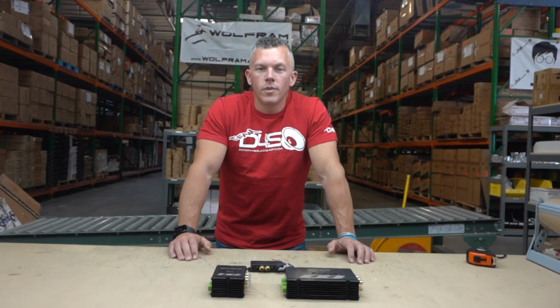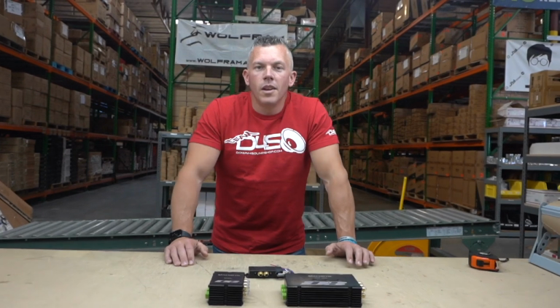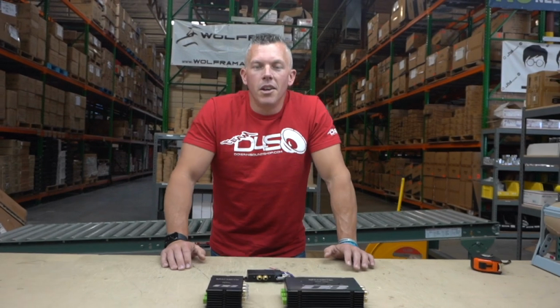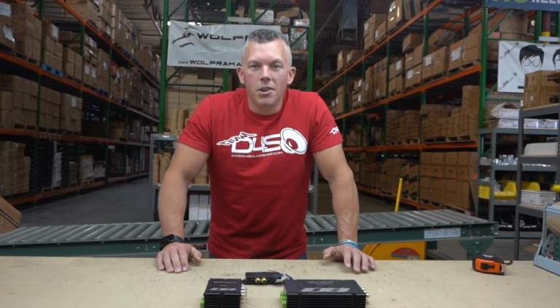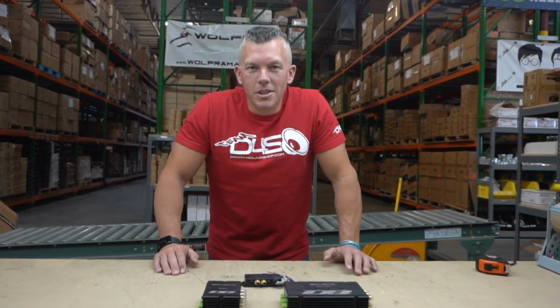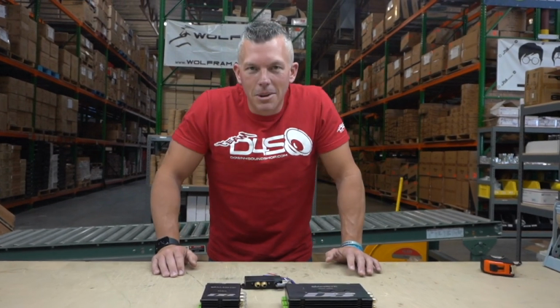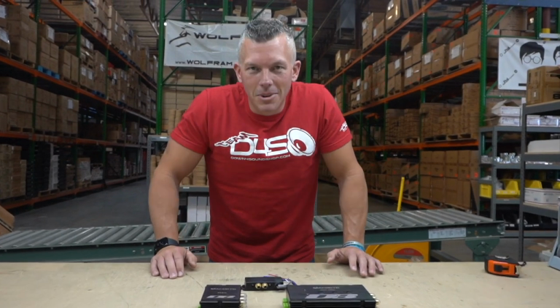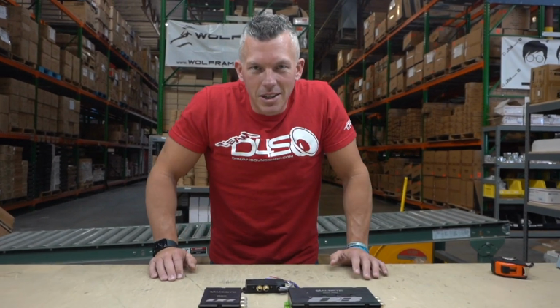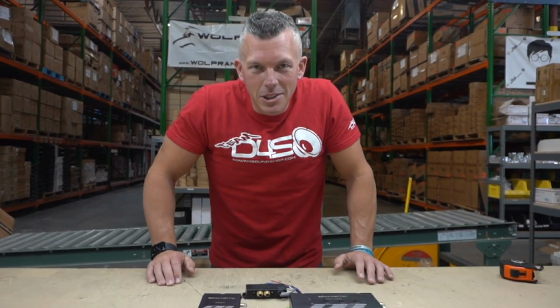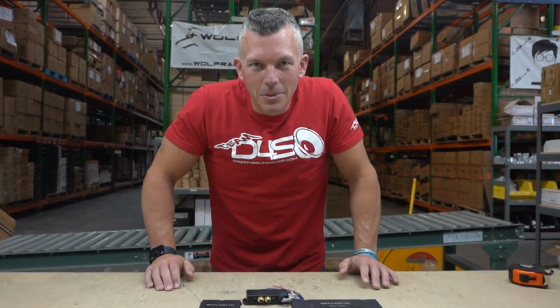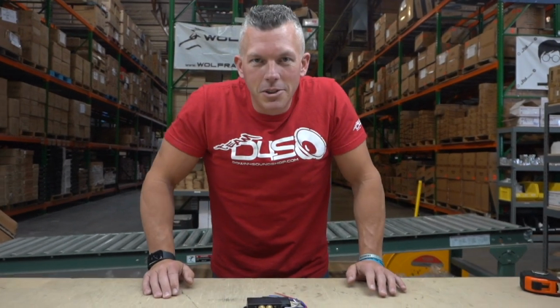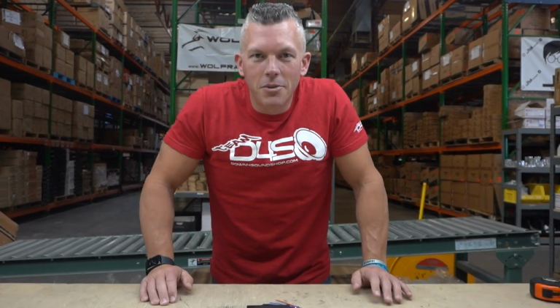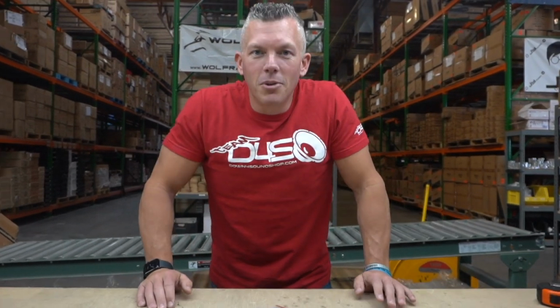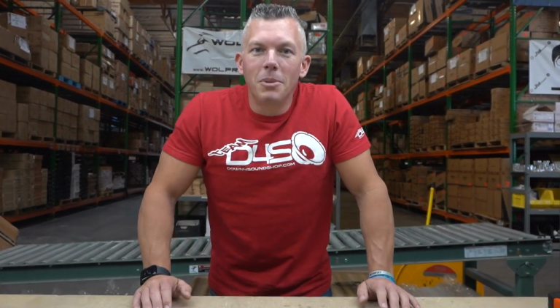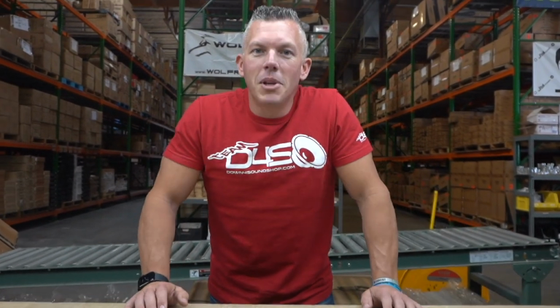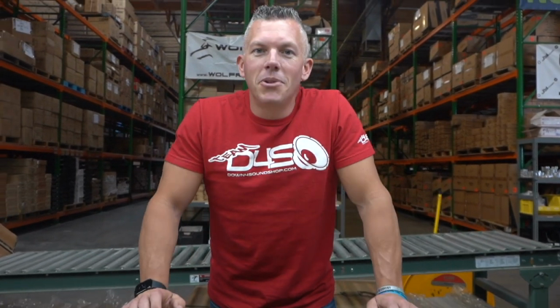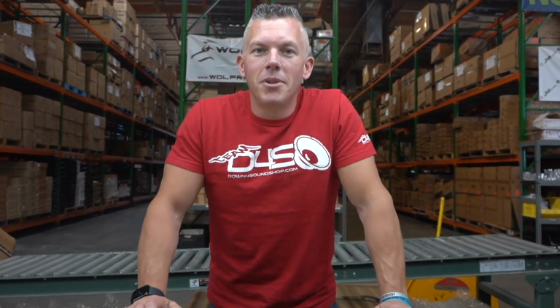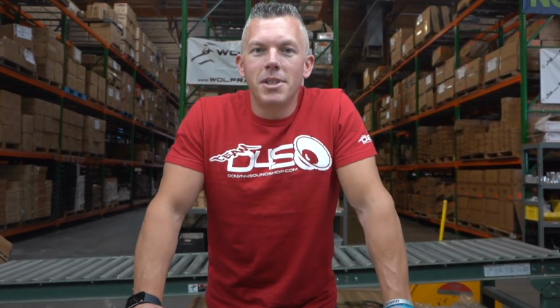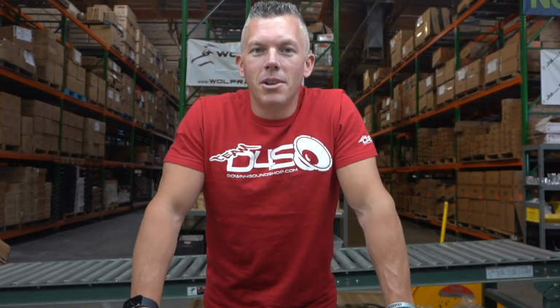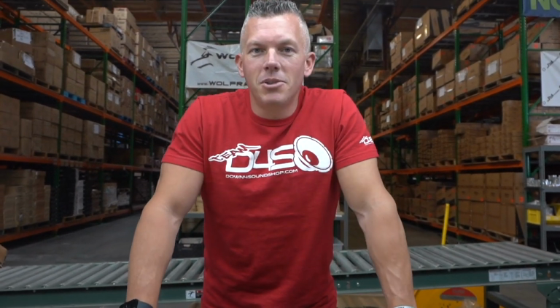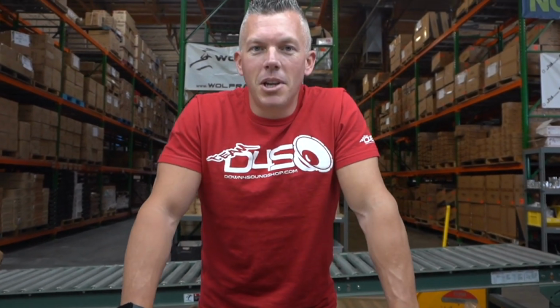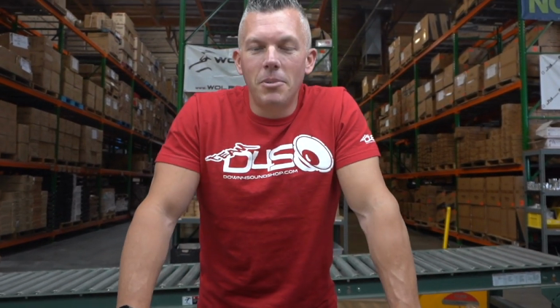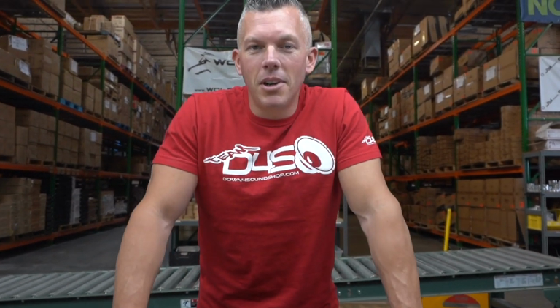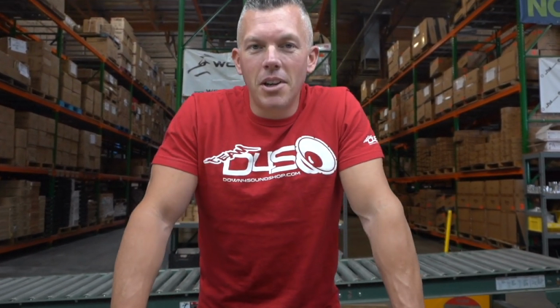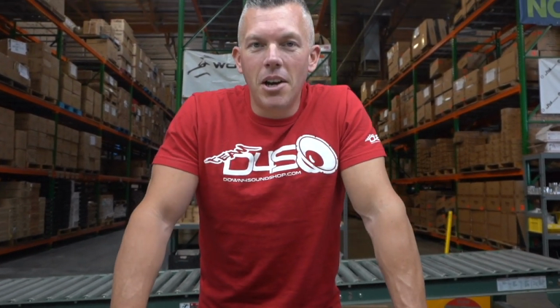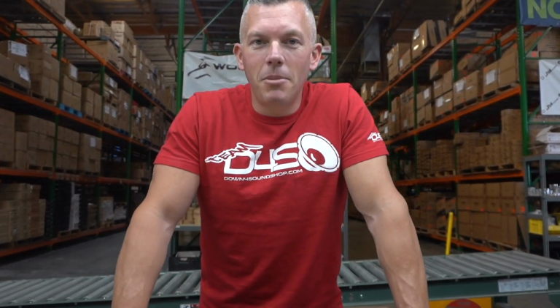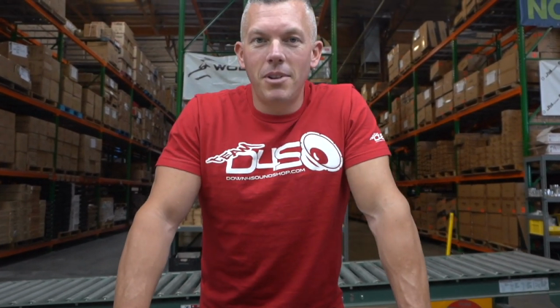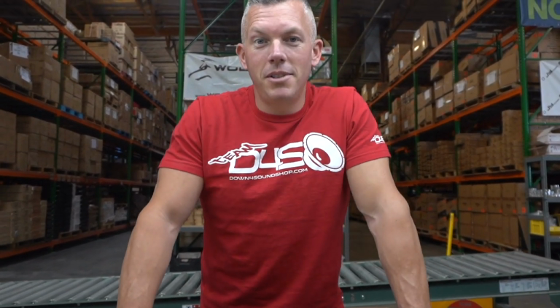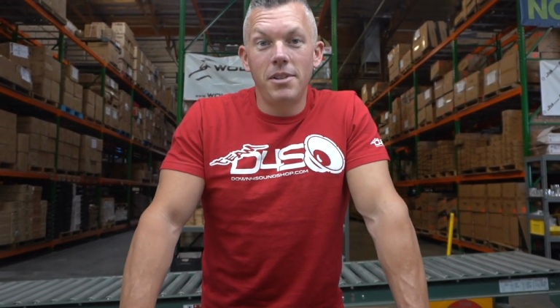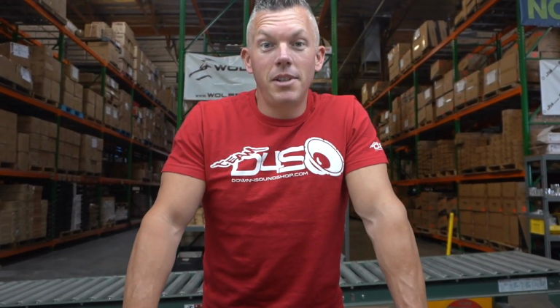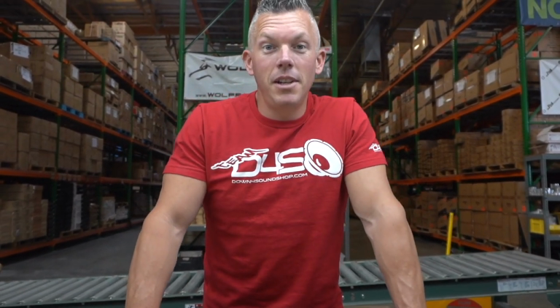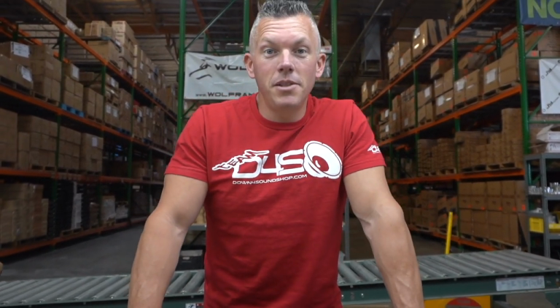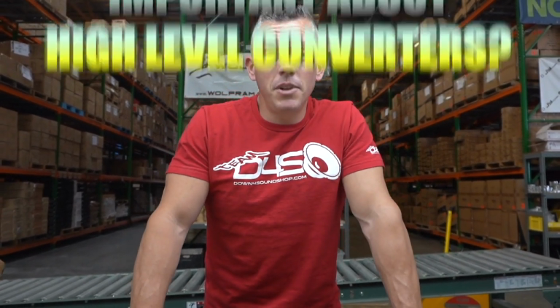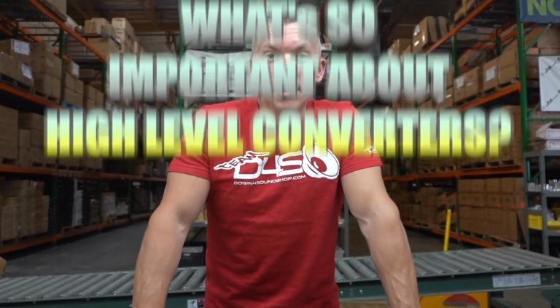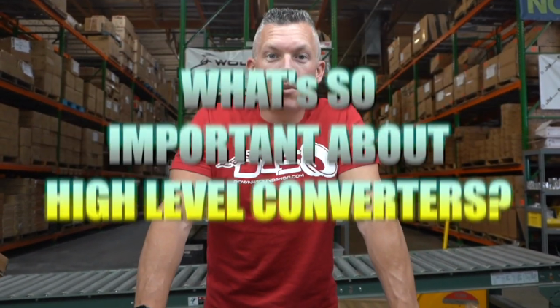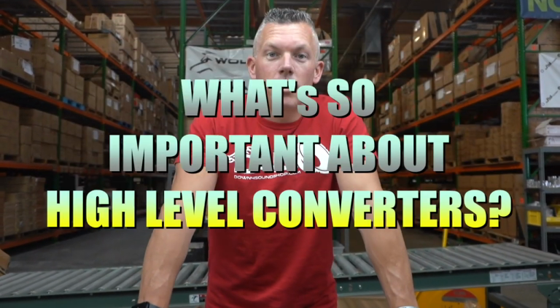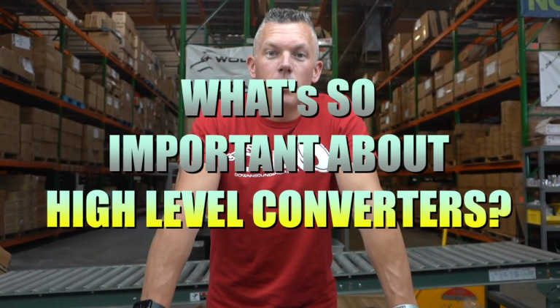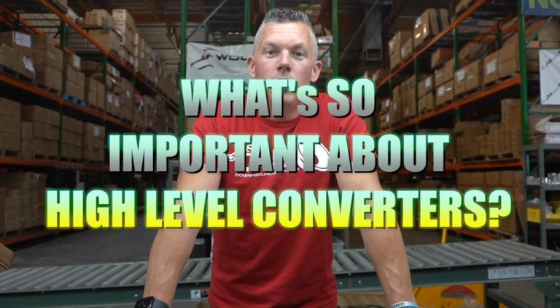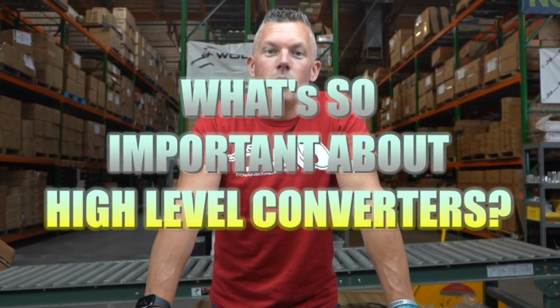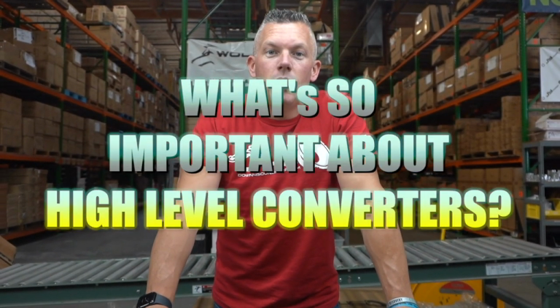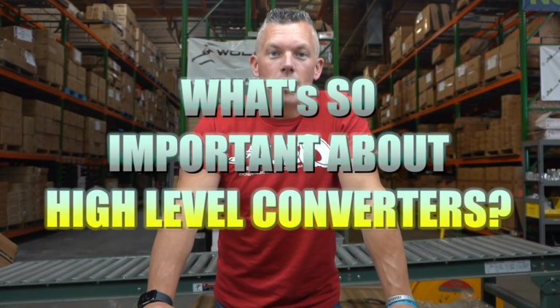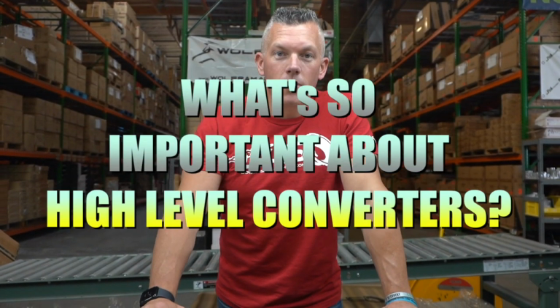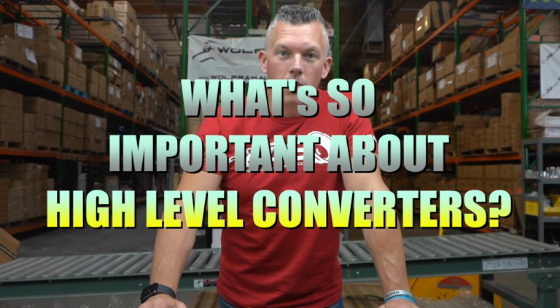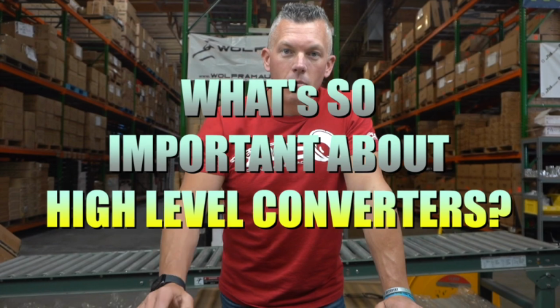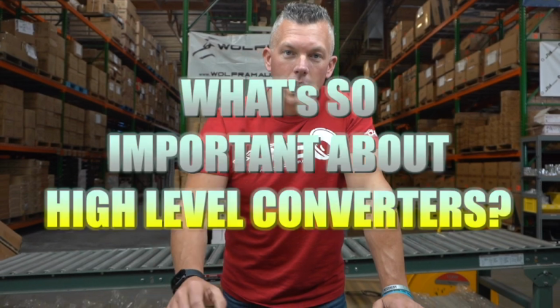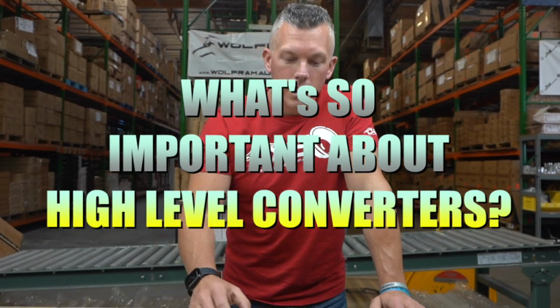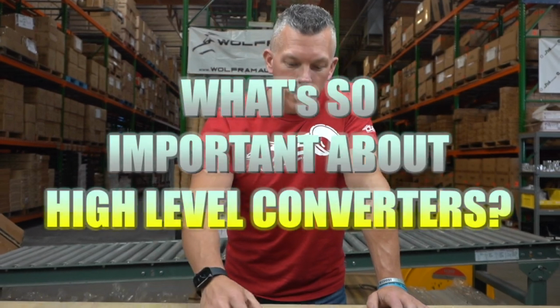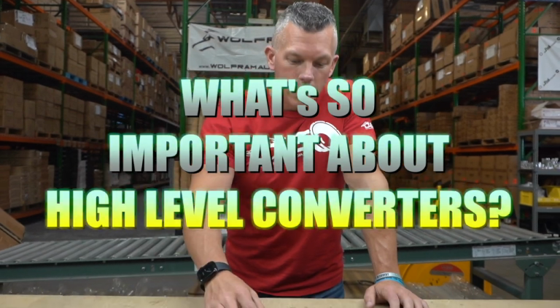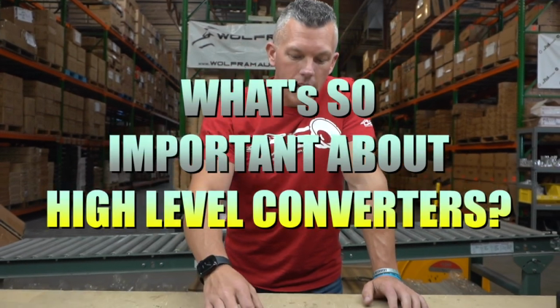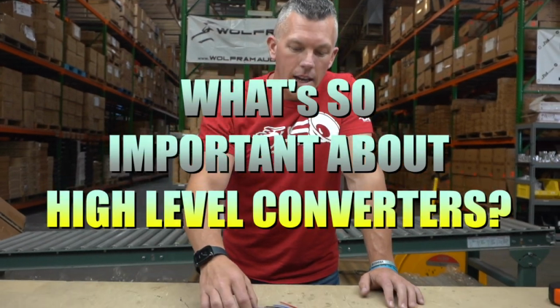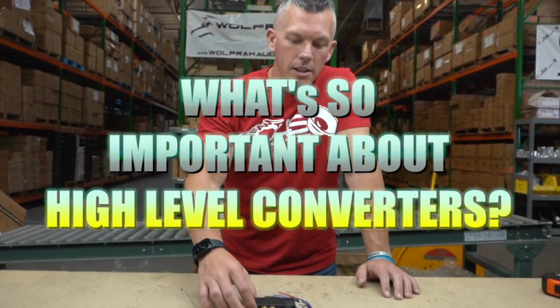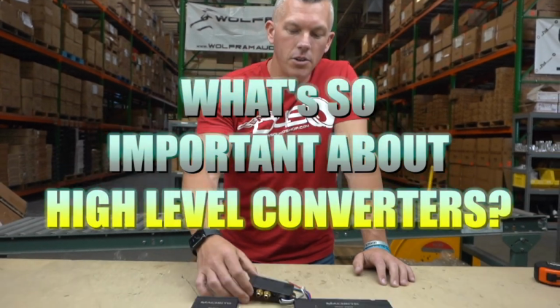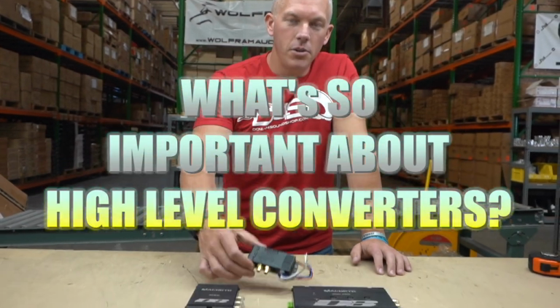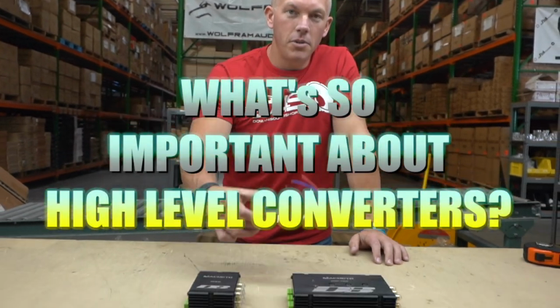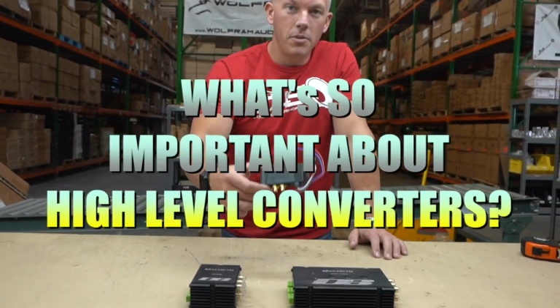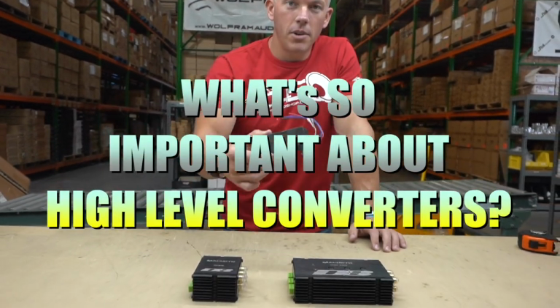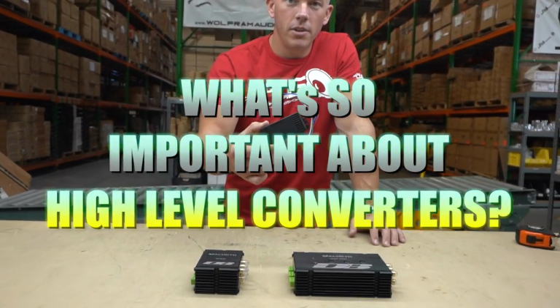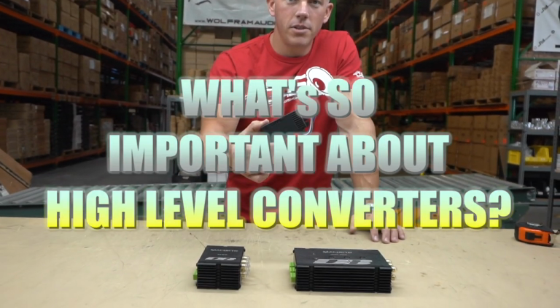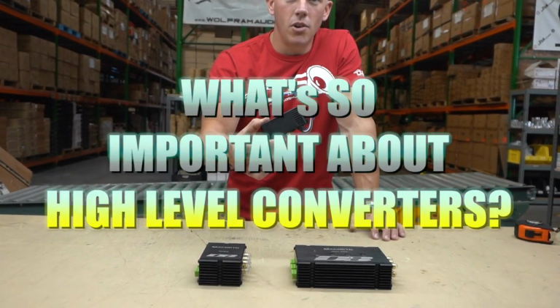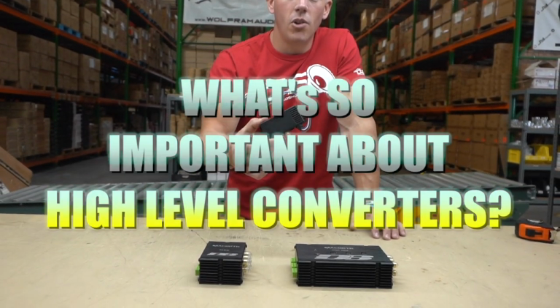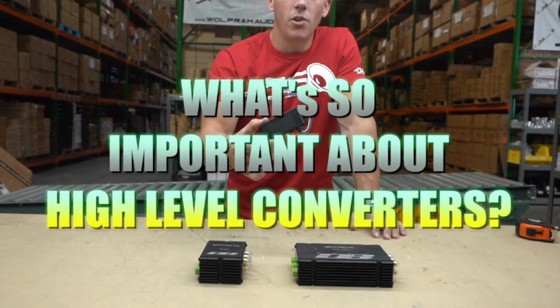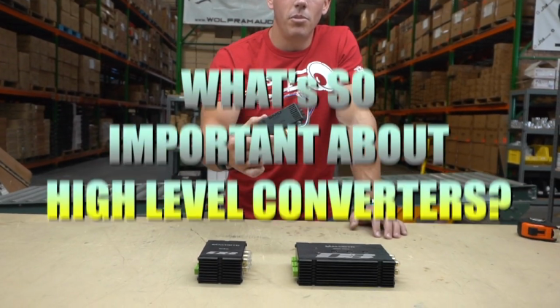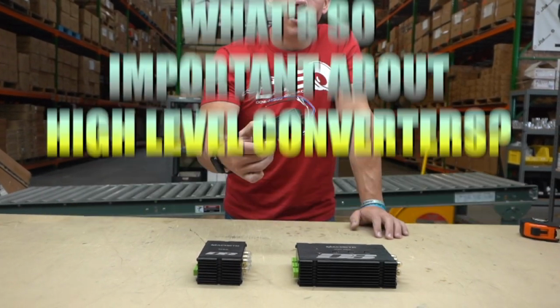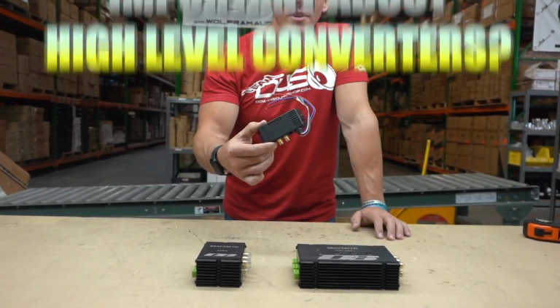Yo, what's happening guys, coming at you from down4soundshop.com. In today's video we're going to be going over why high-low converters are important.